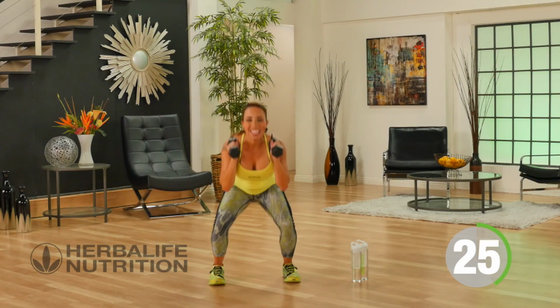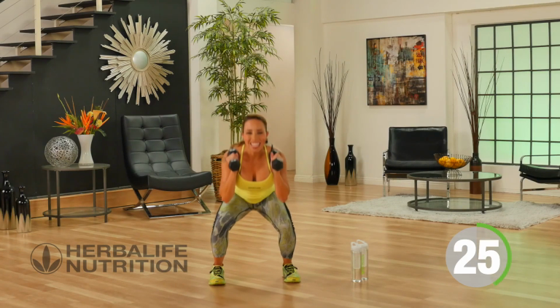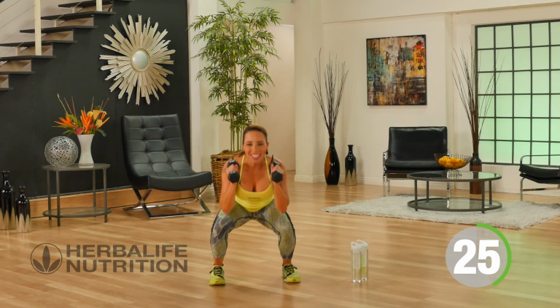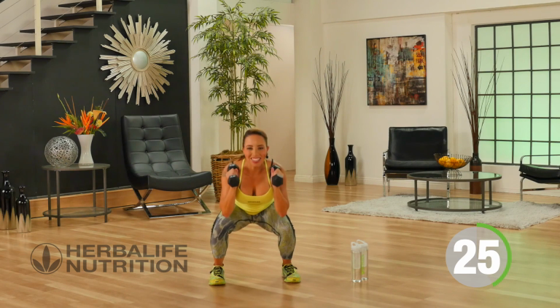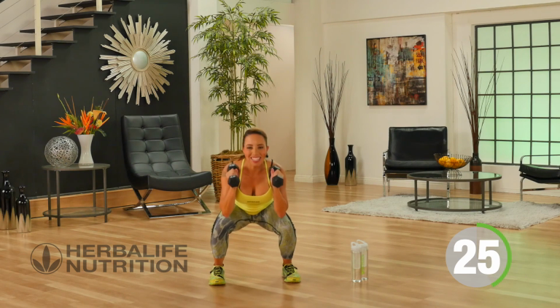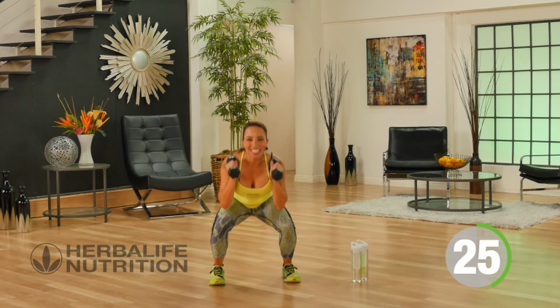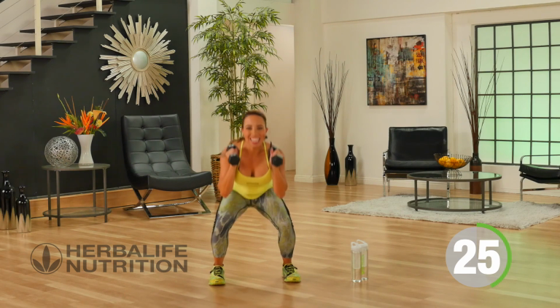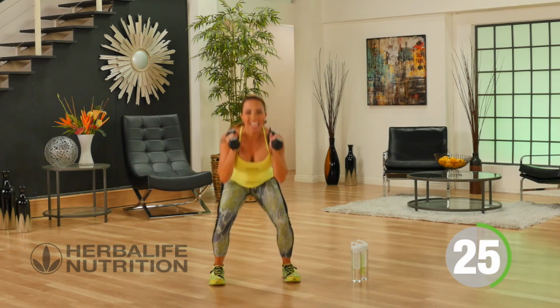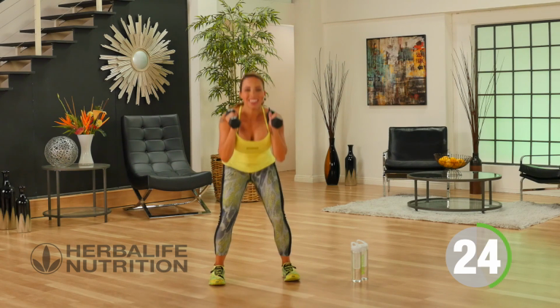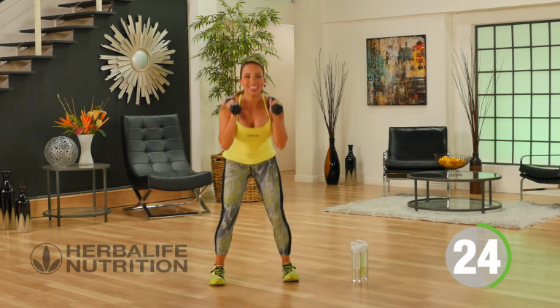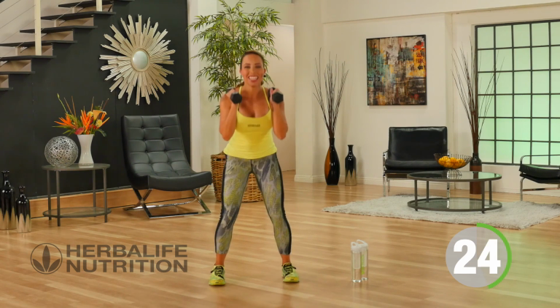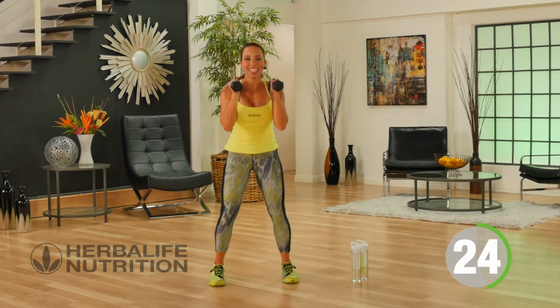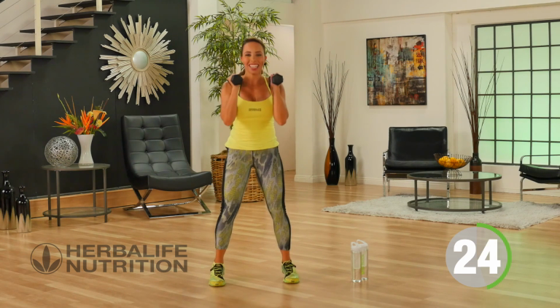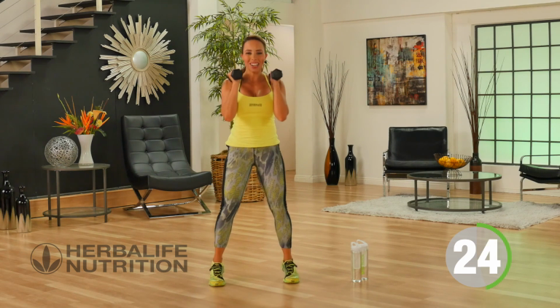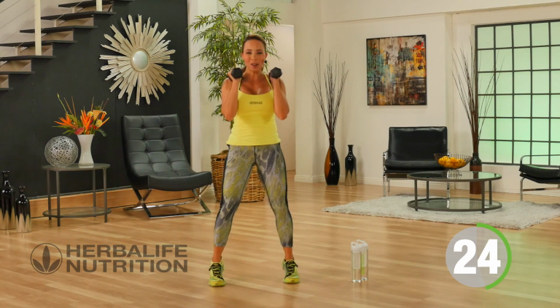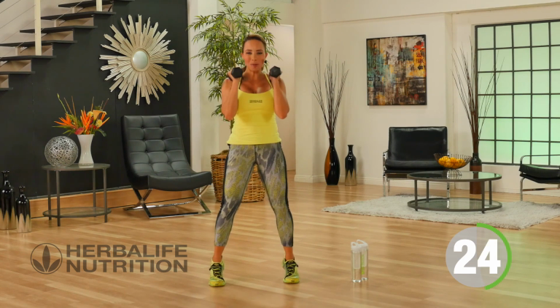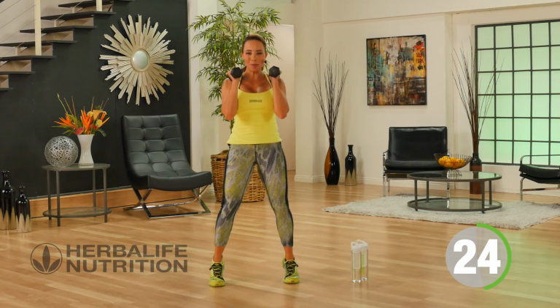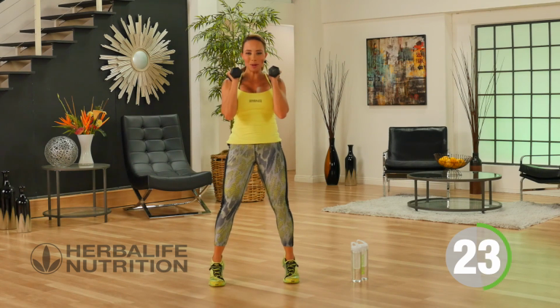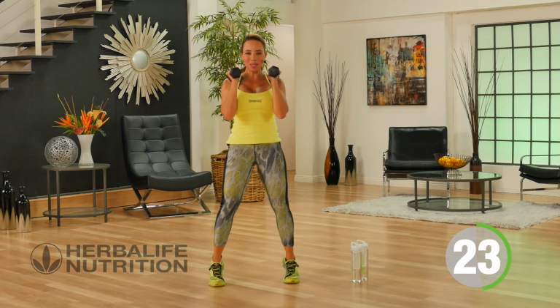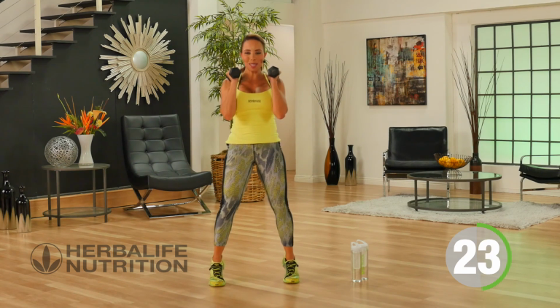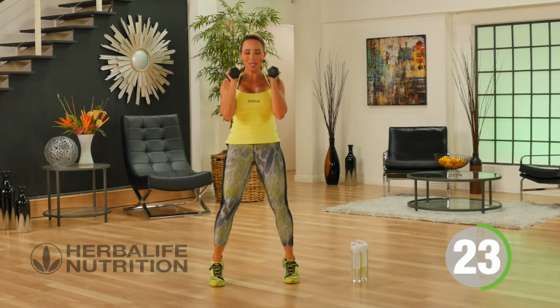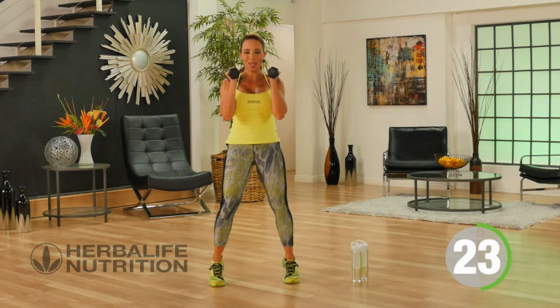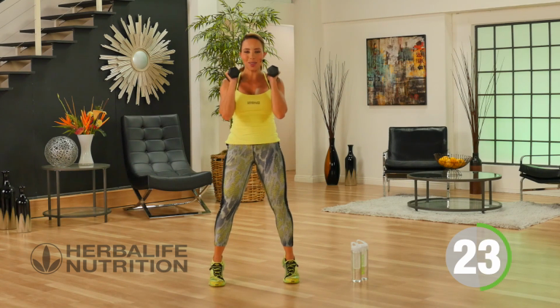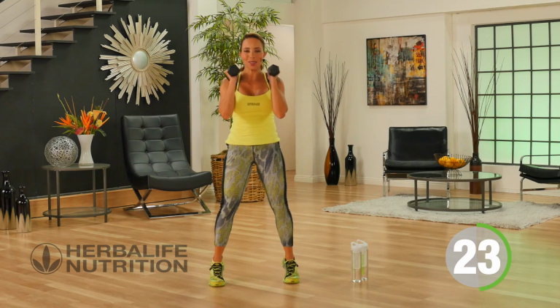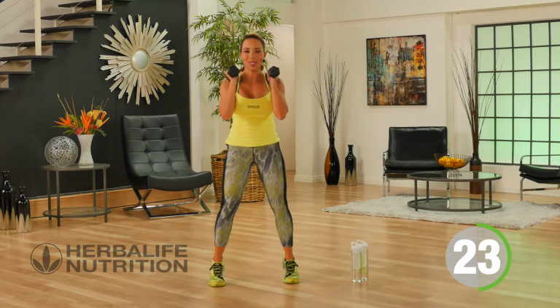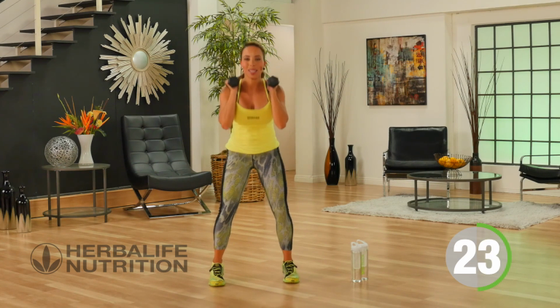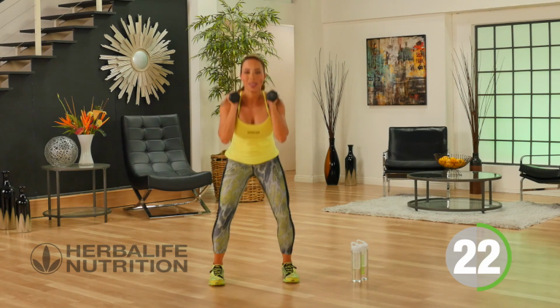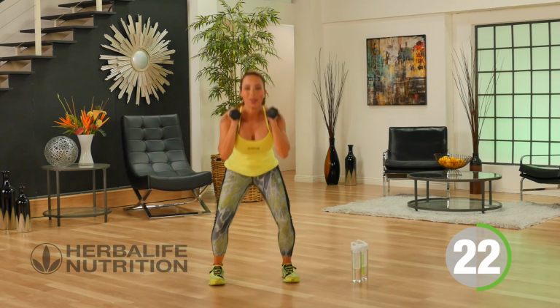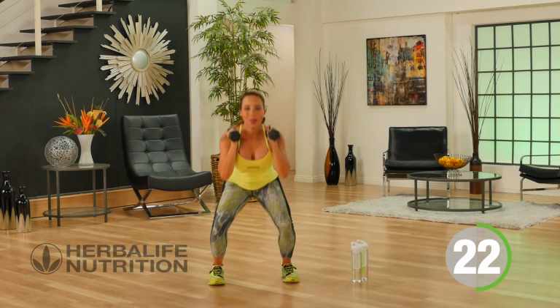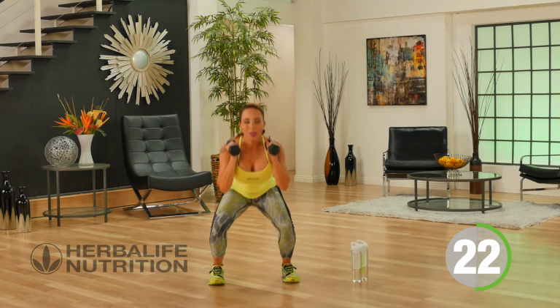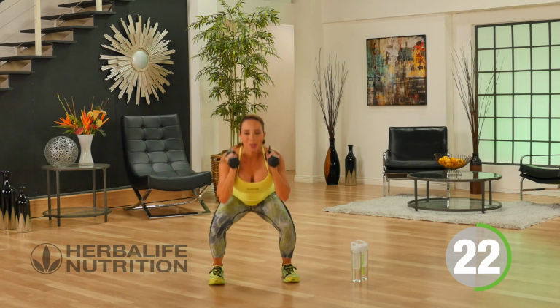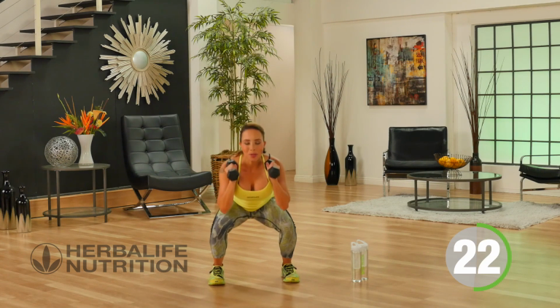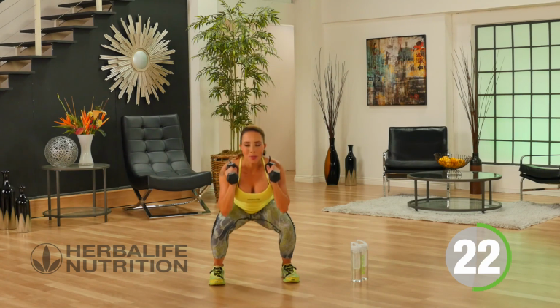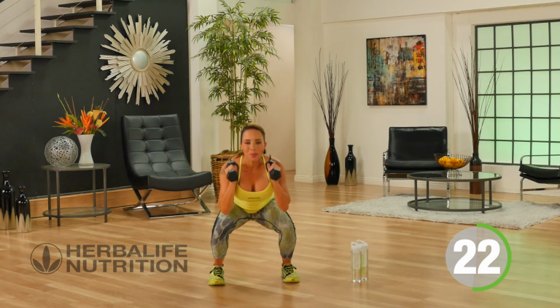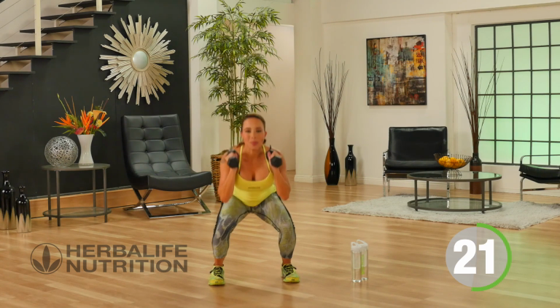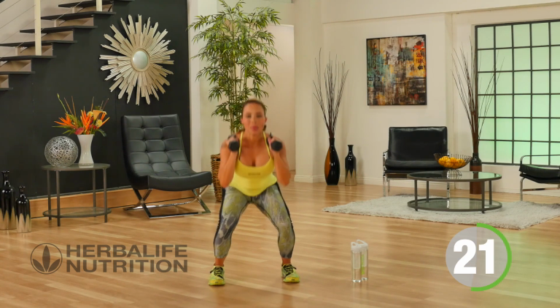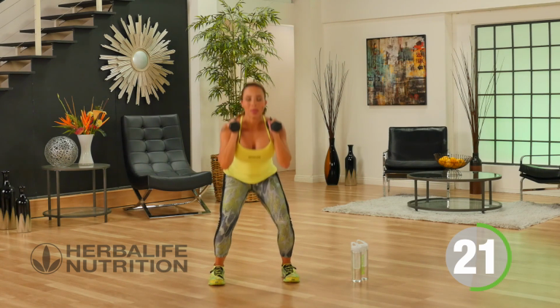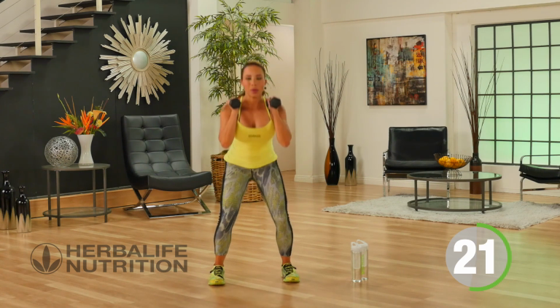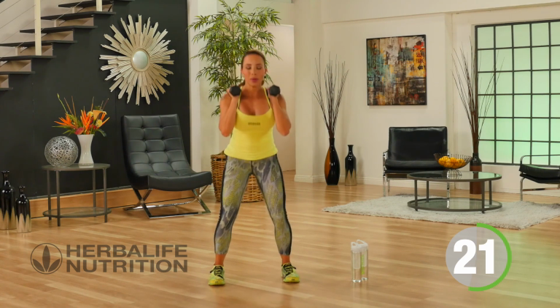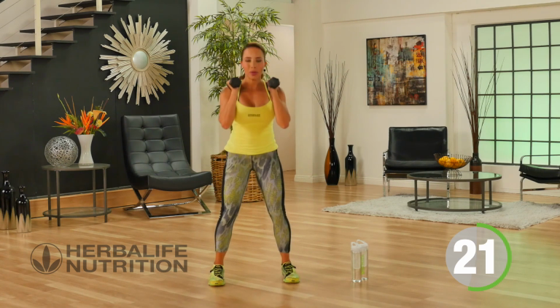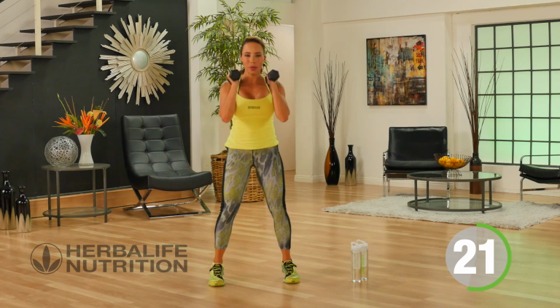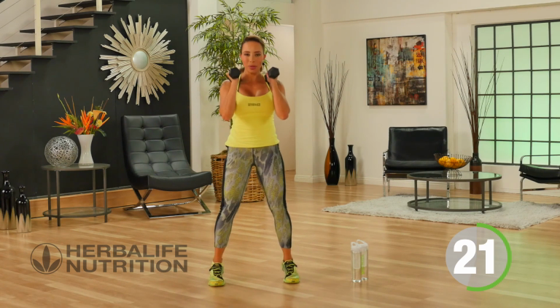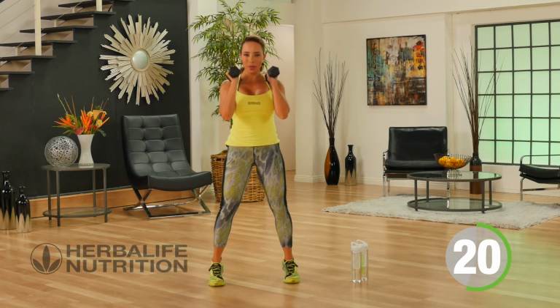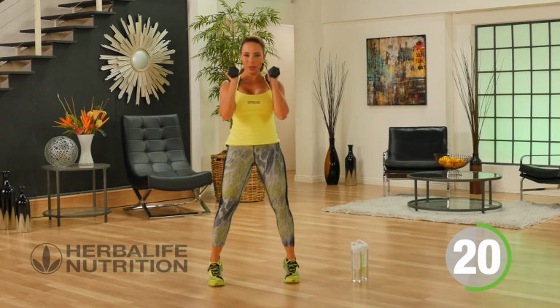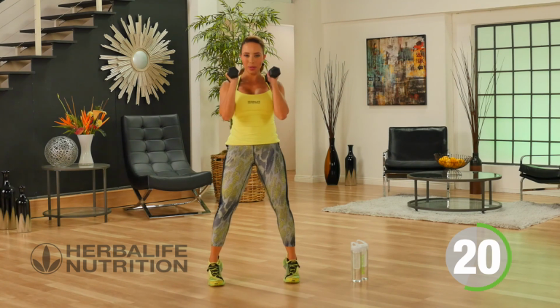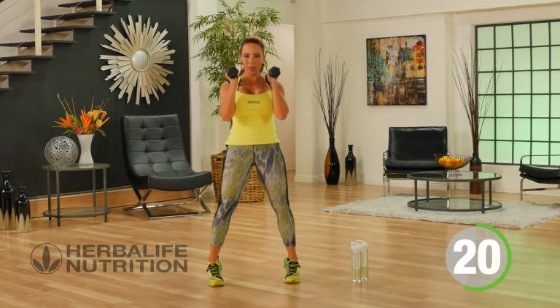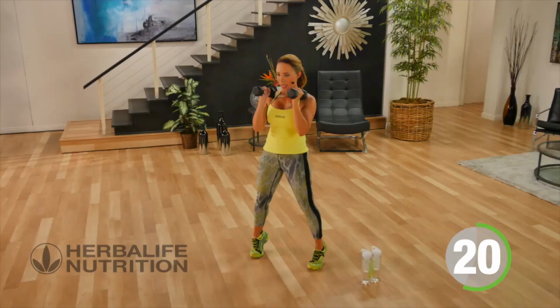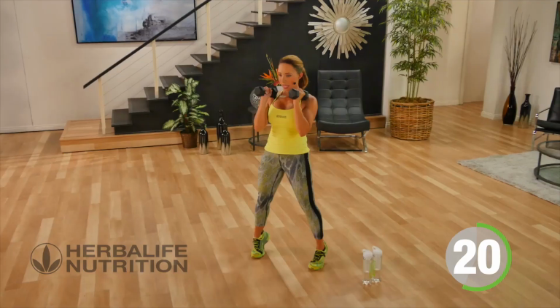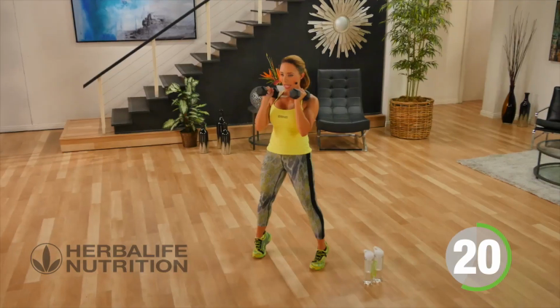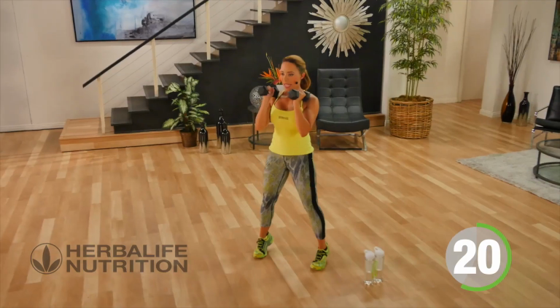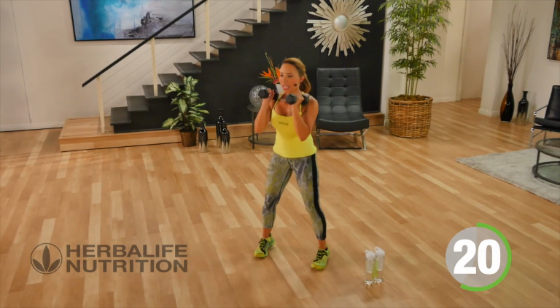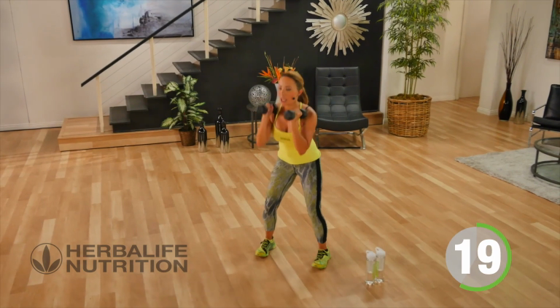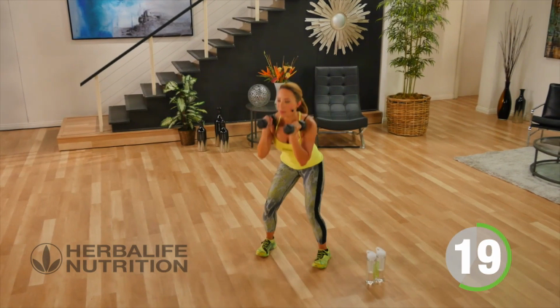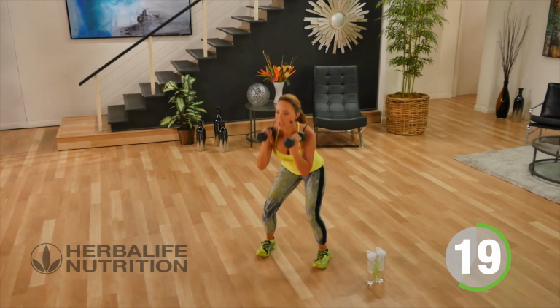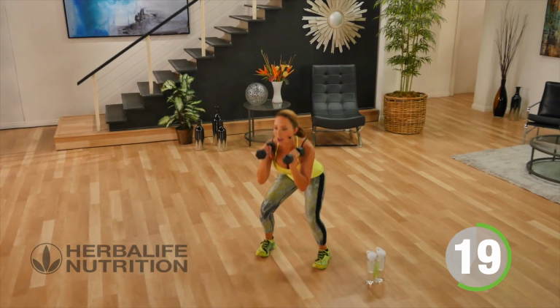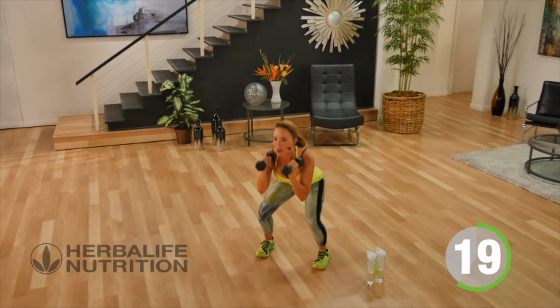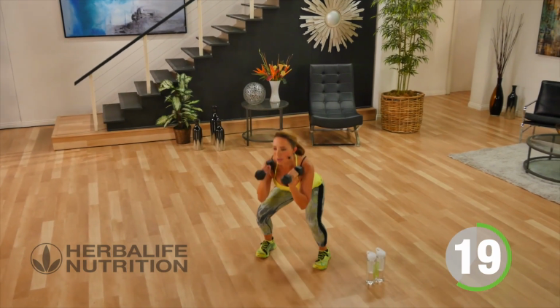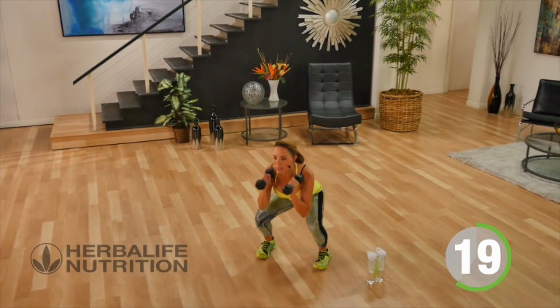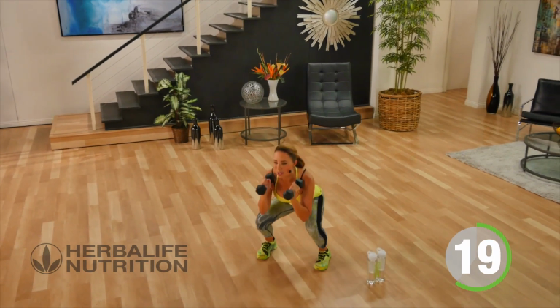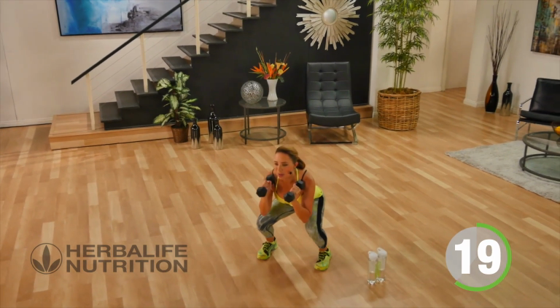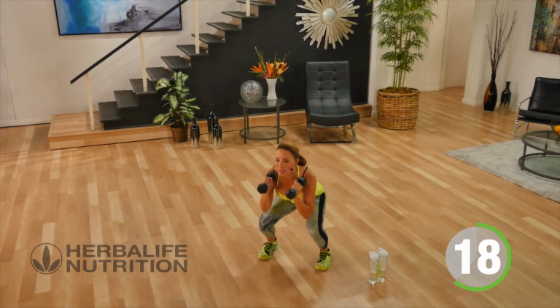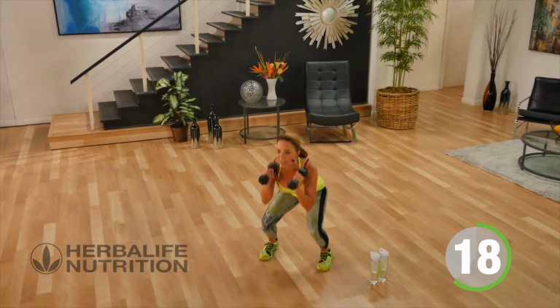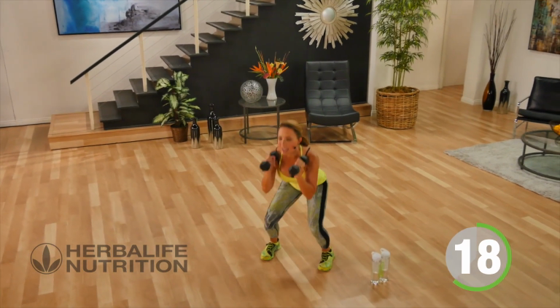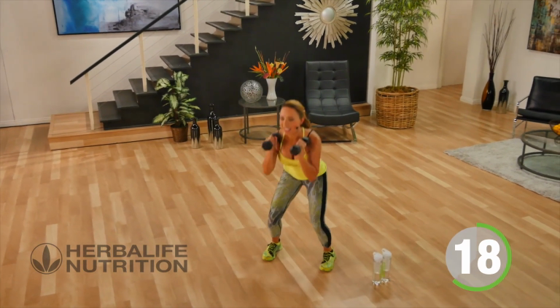So sit down, come up onto the toes, keeping your arms at shoulder height.